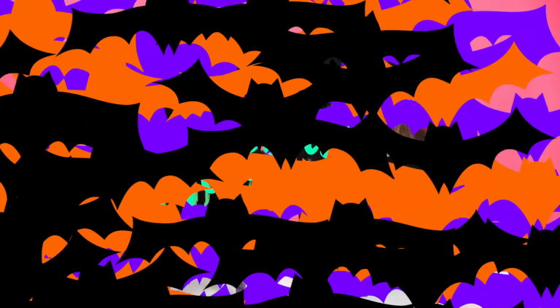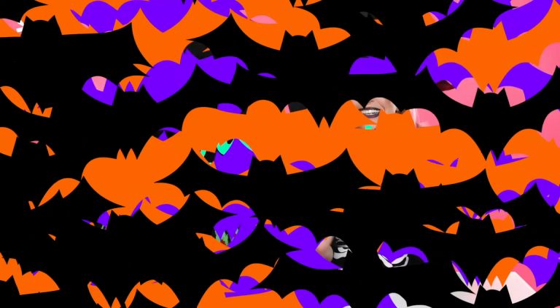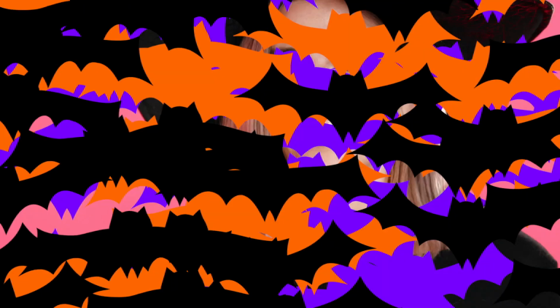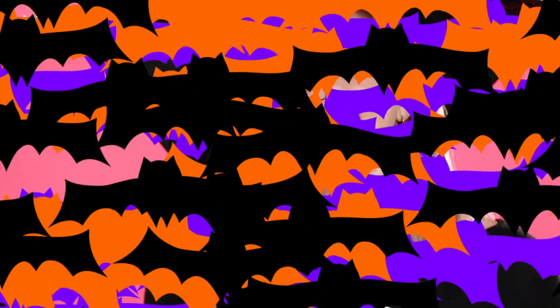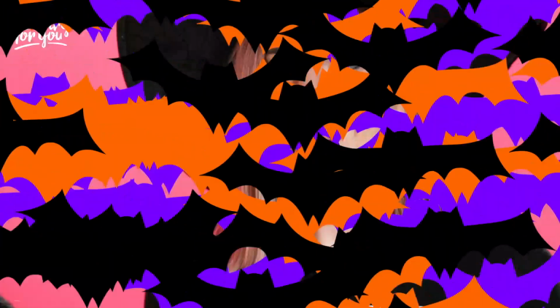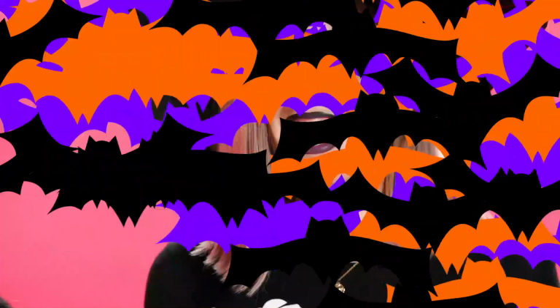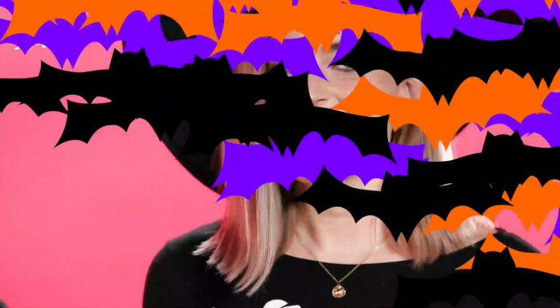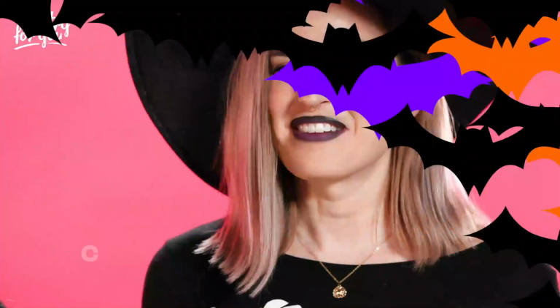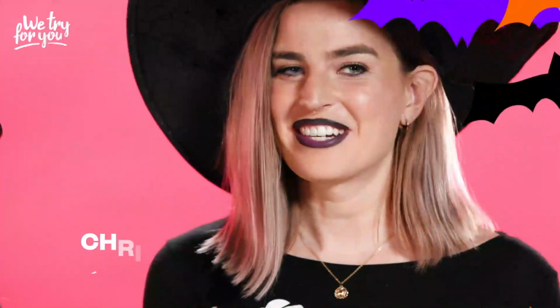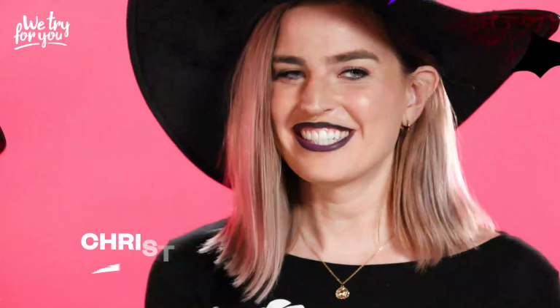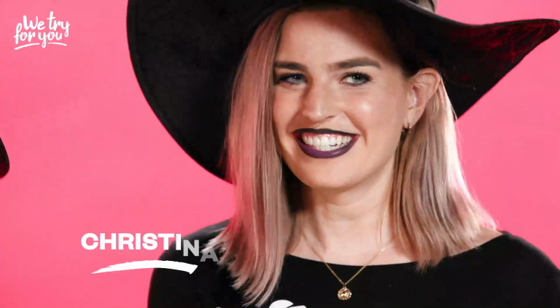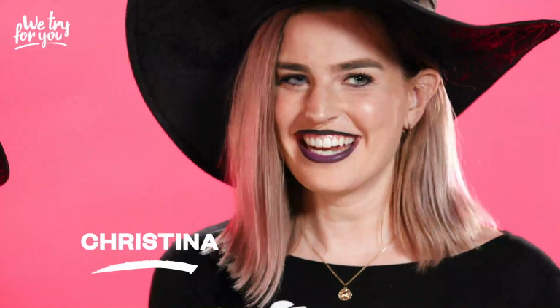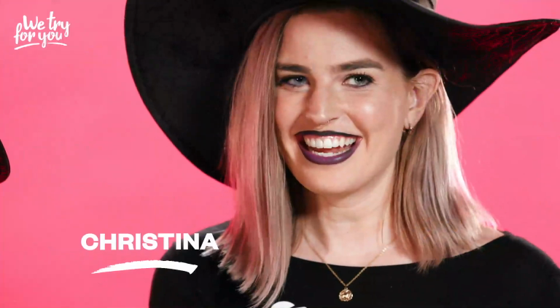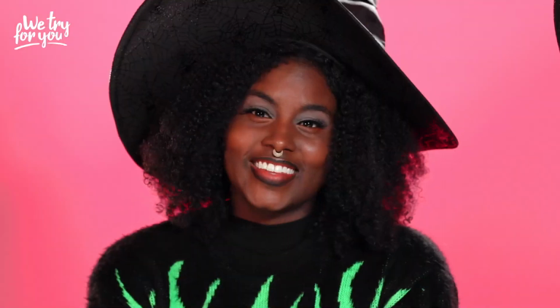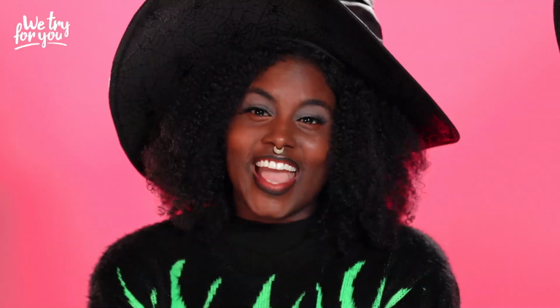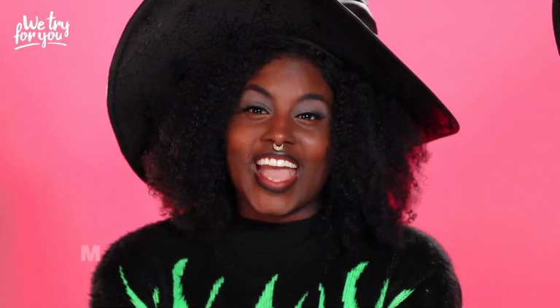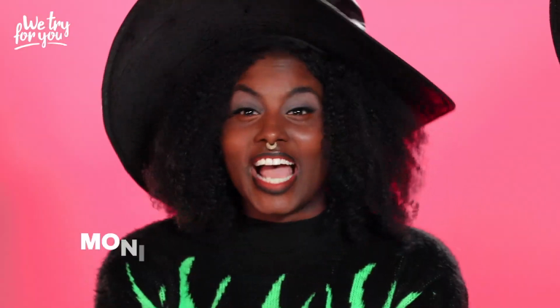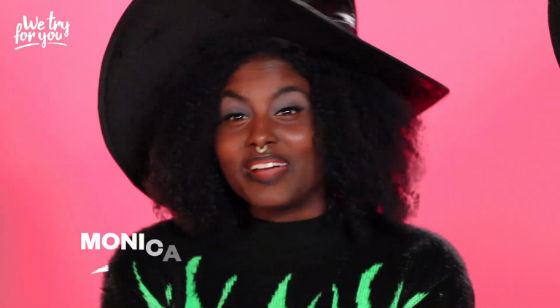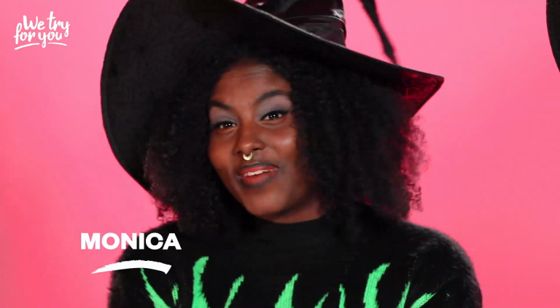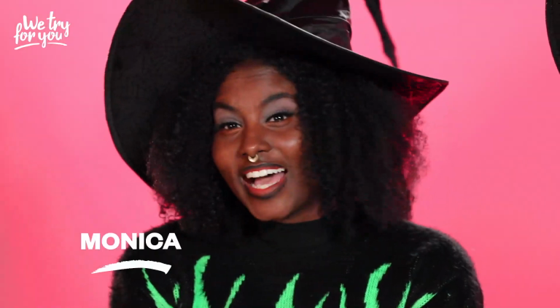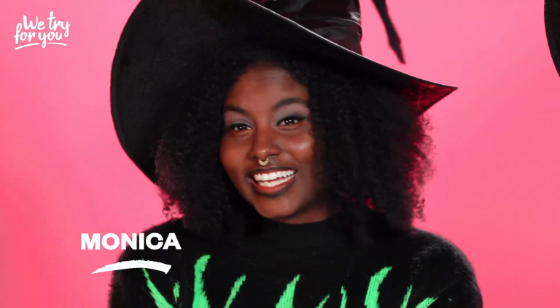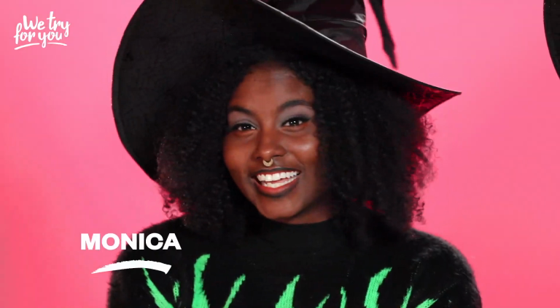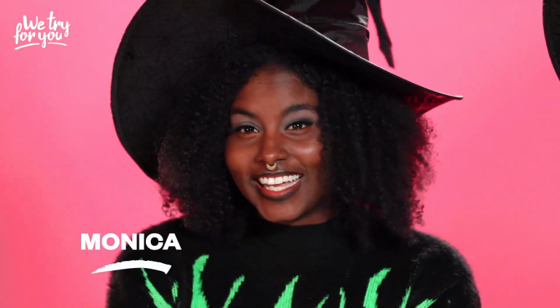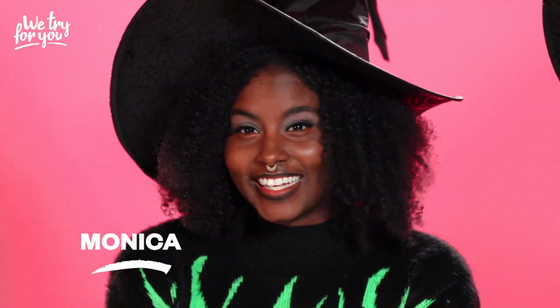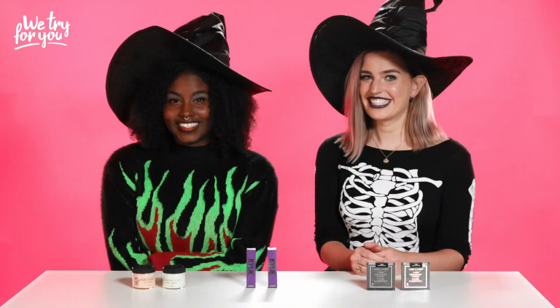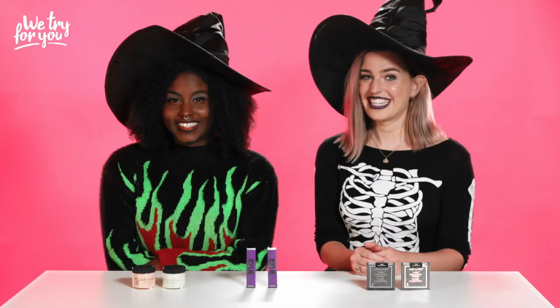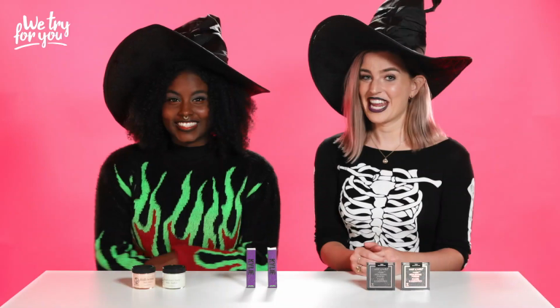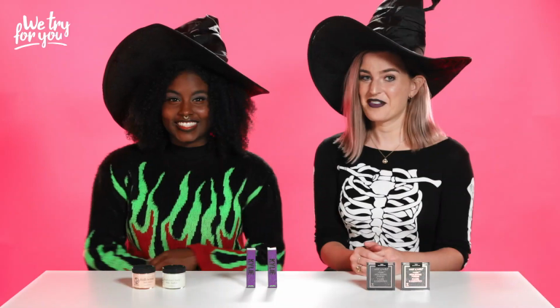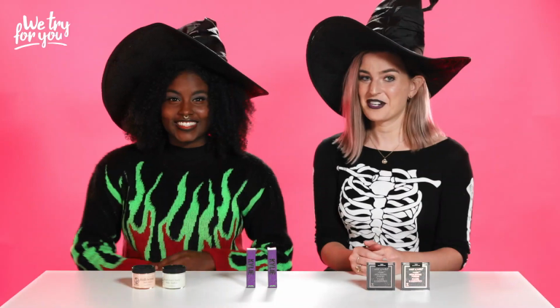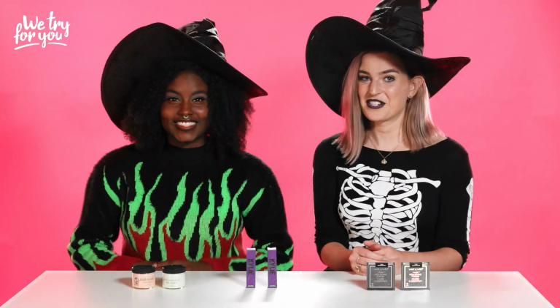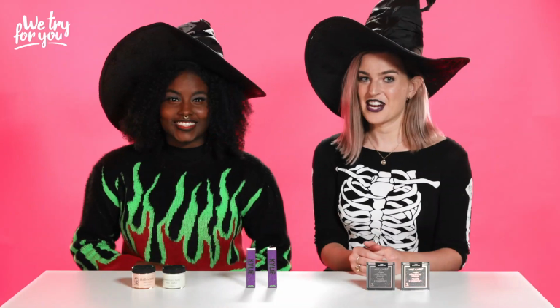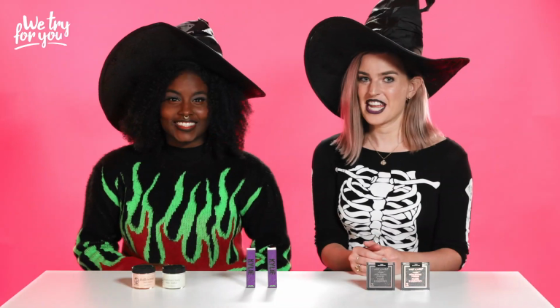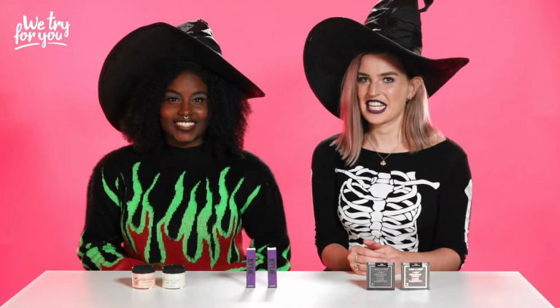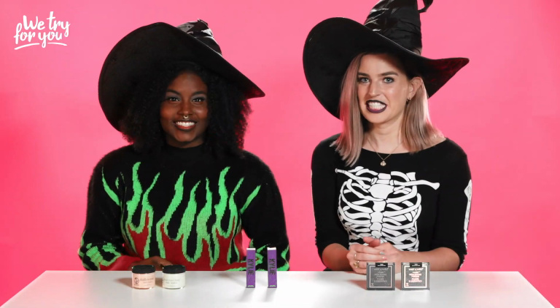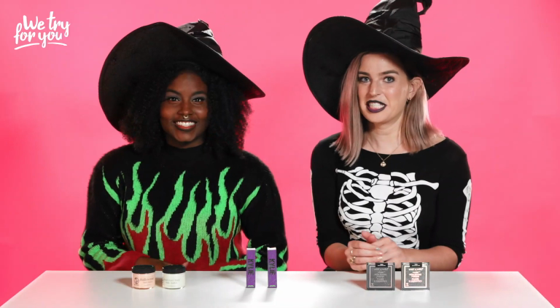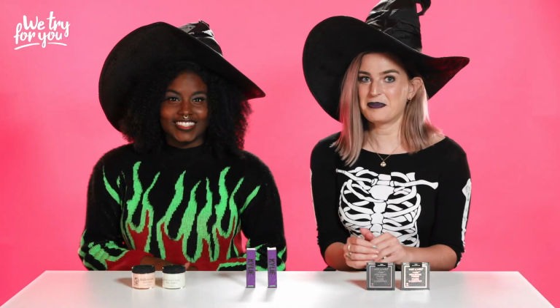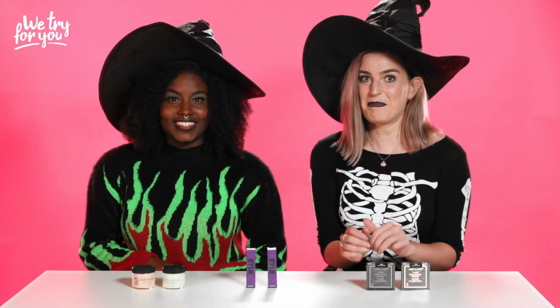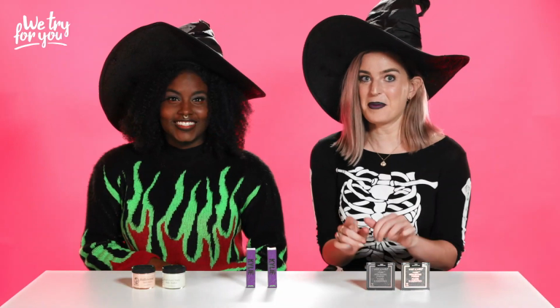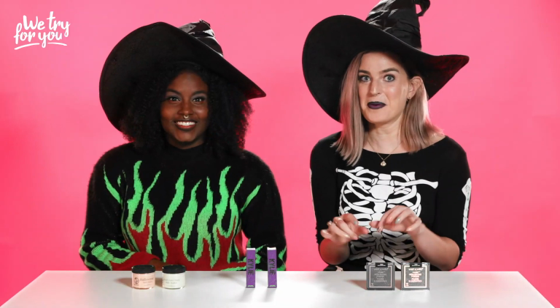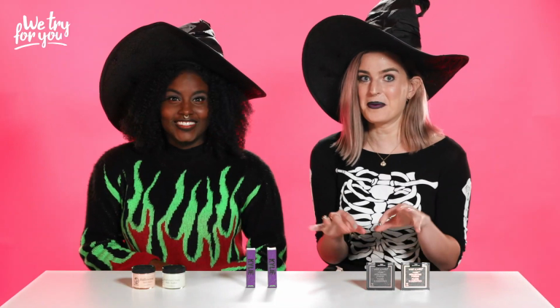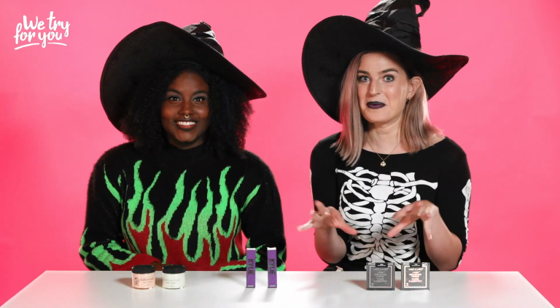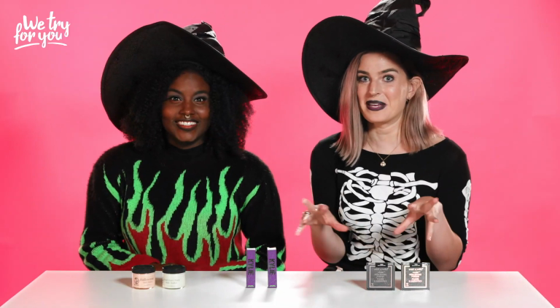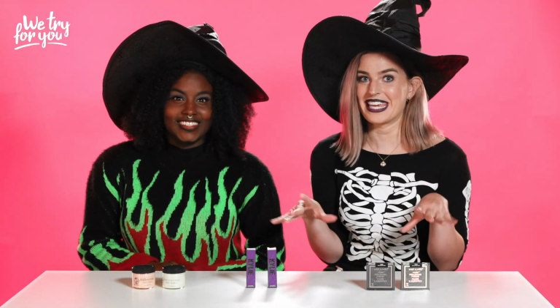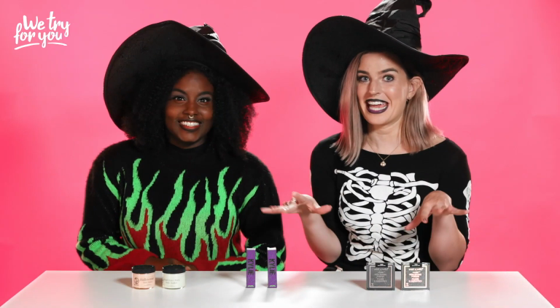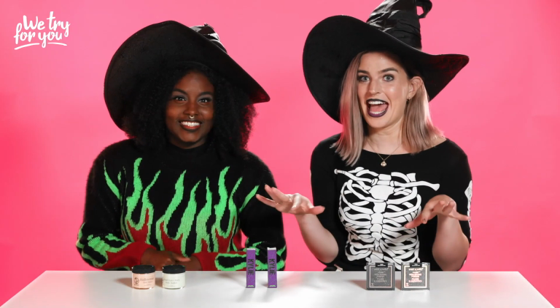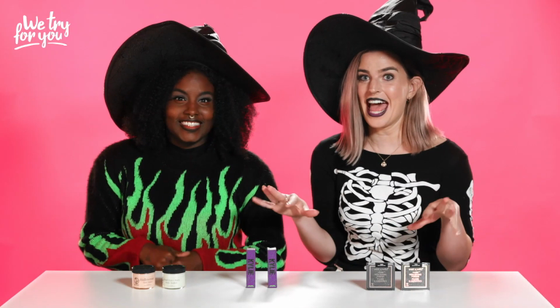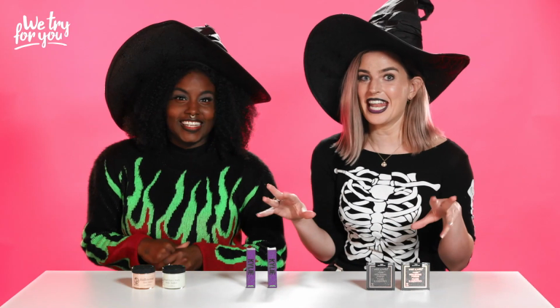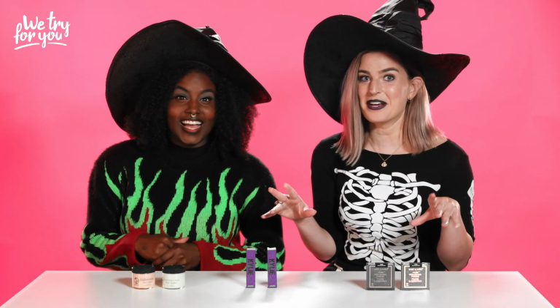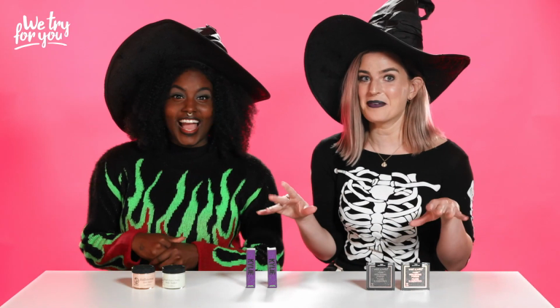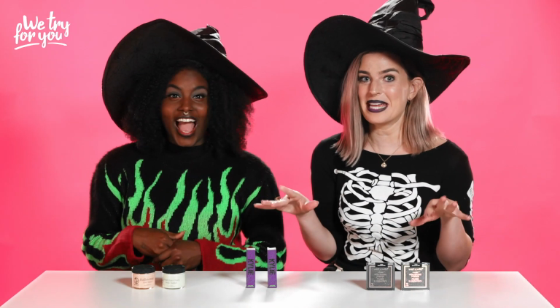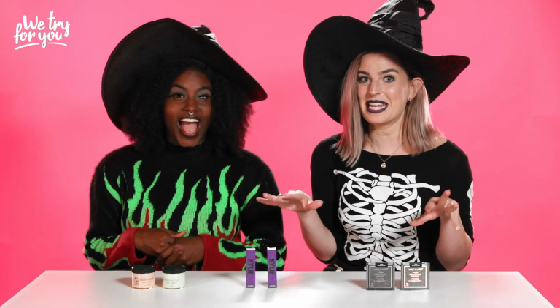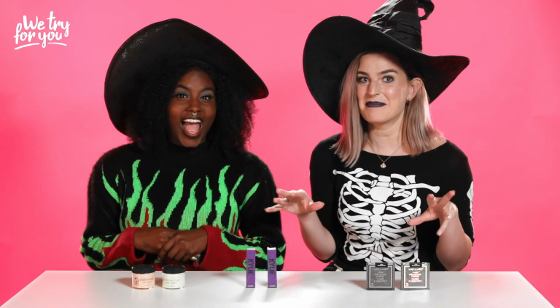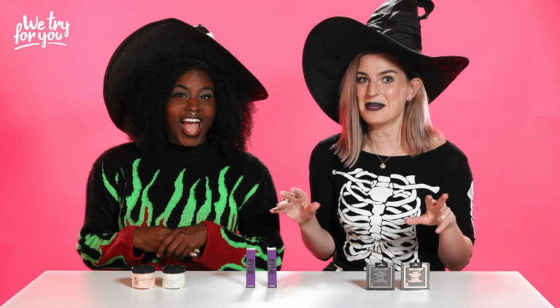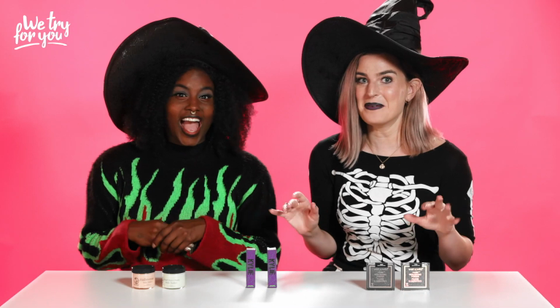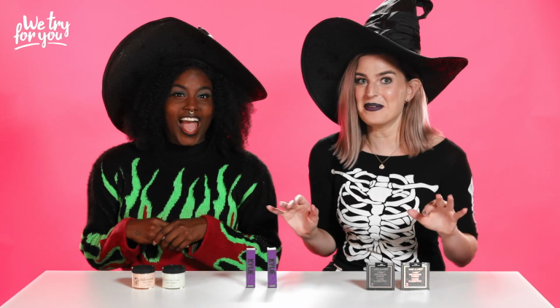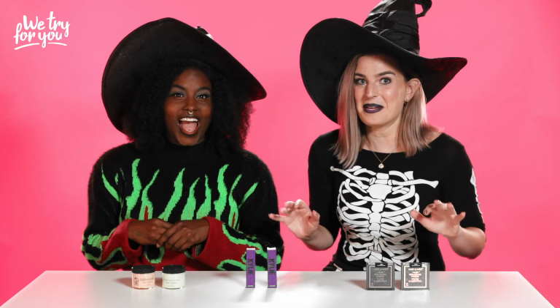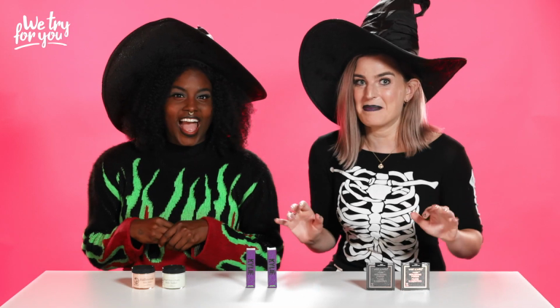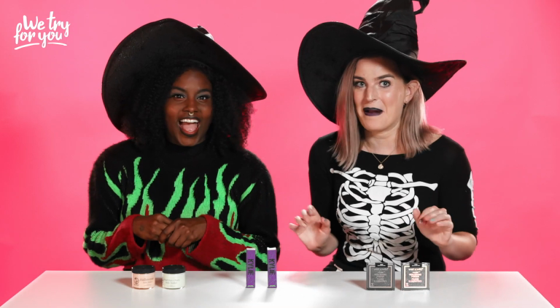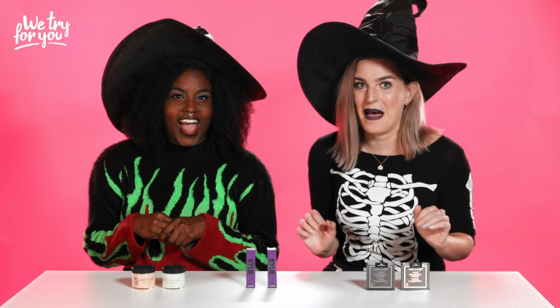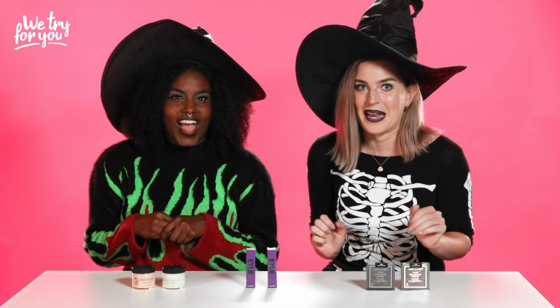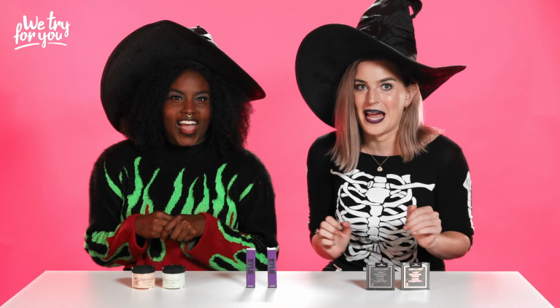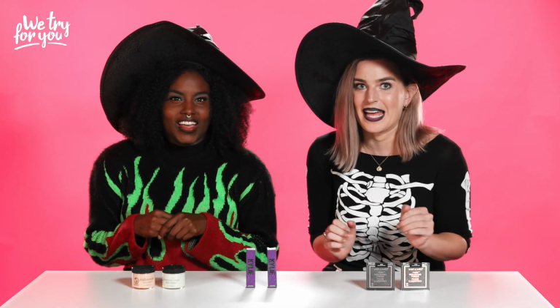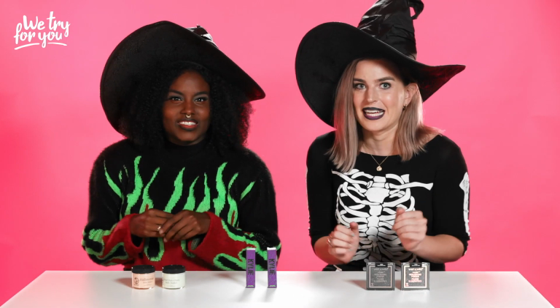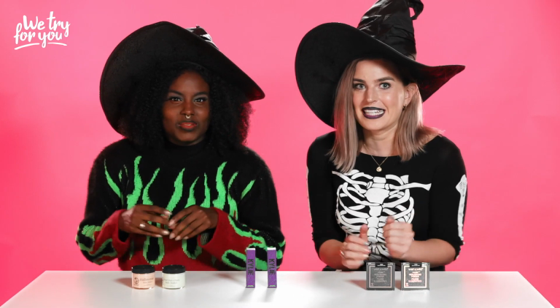Hi, I'm Christina and I'm Monica. Today we're trying spooky Halloween beauty products.